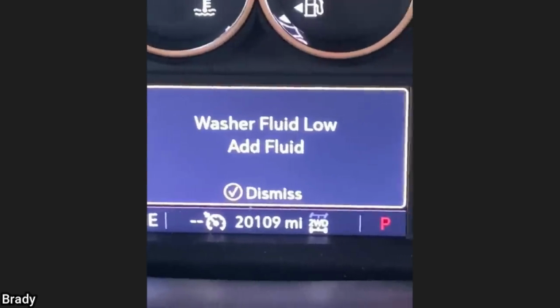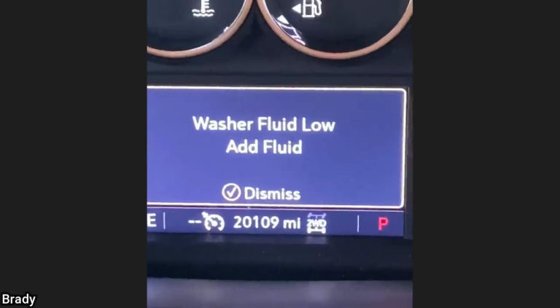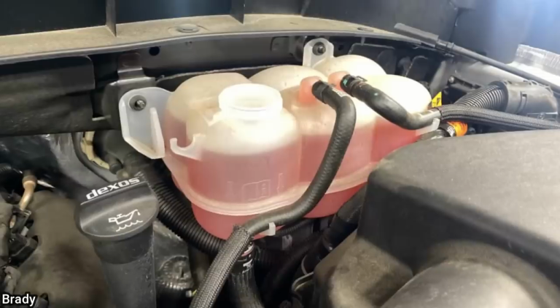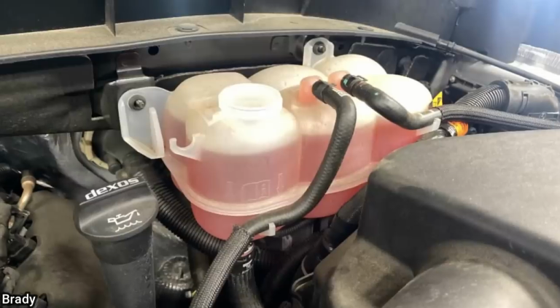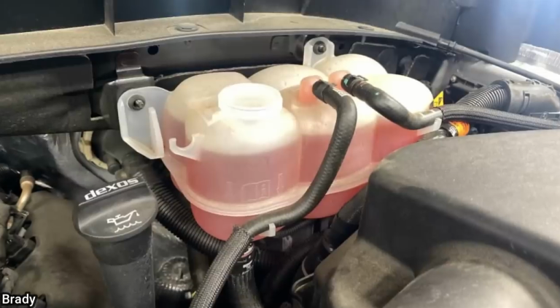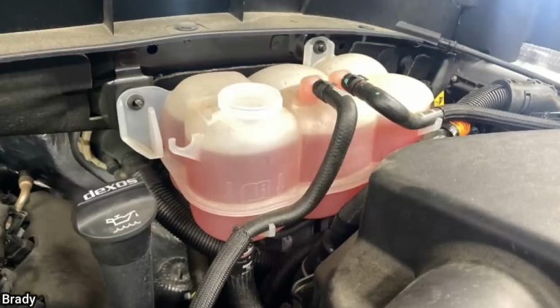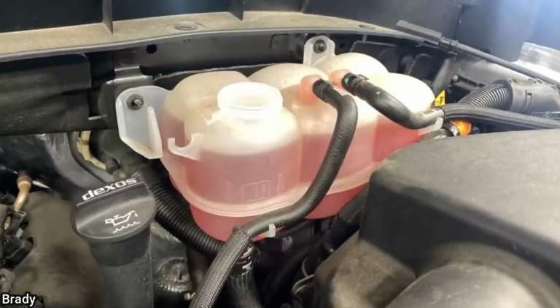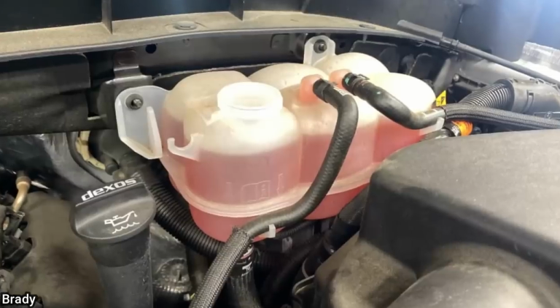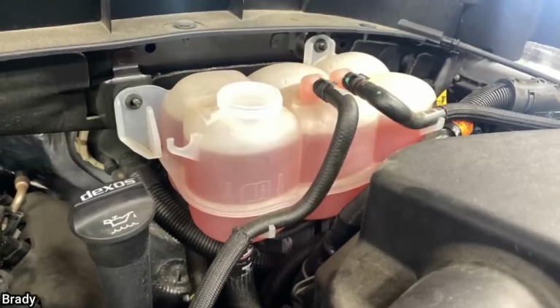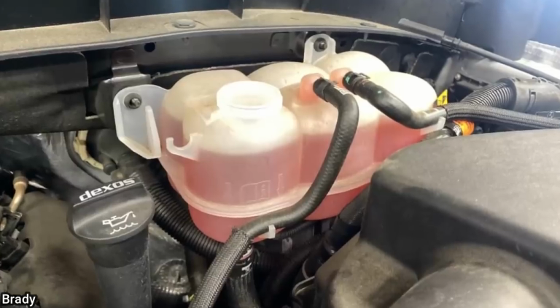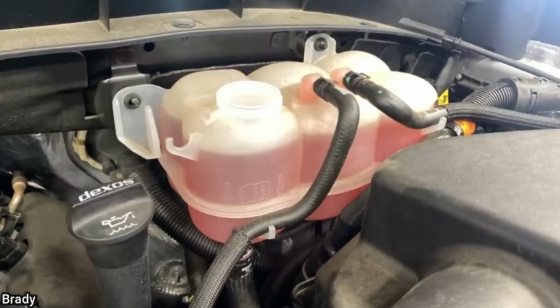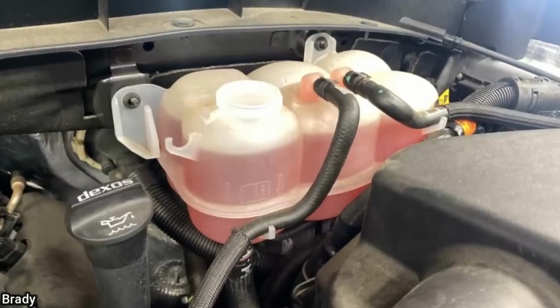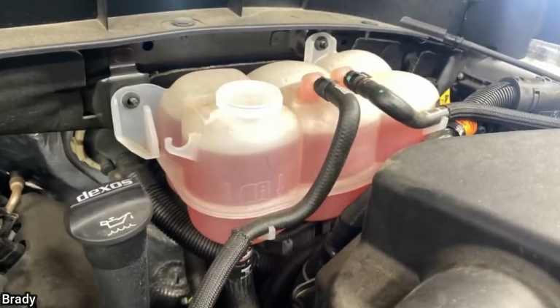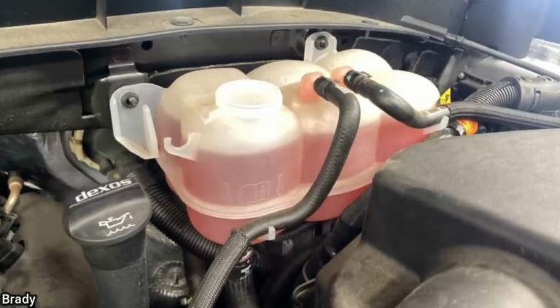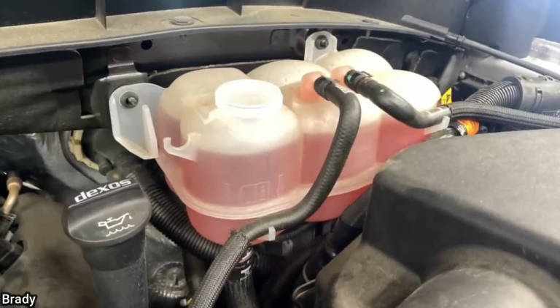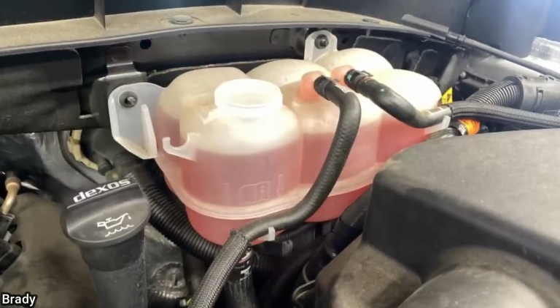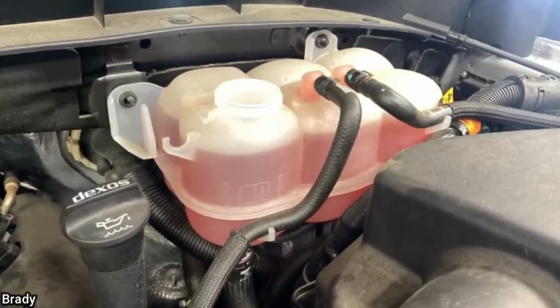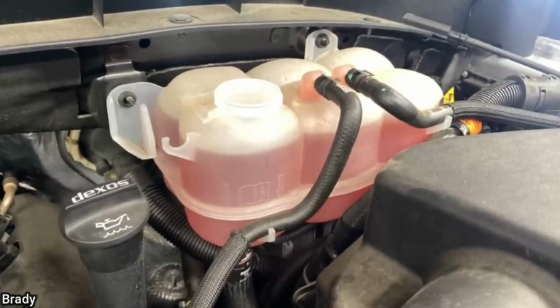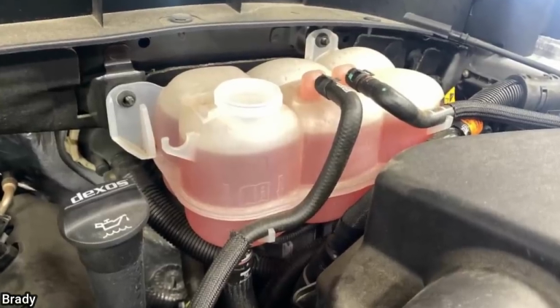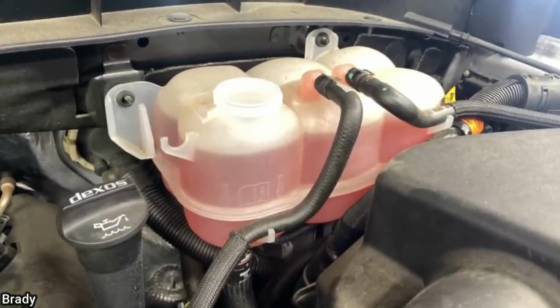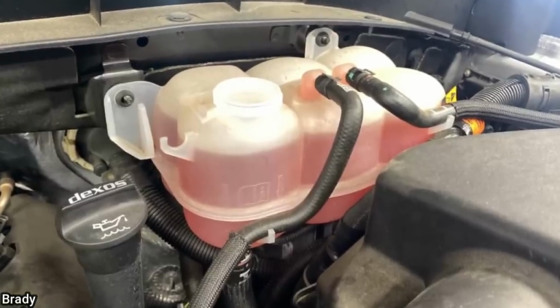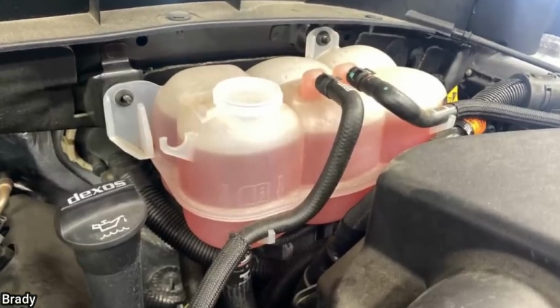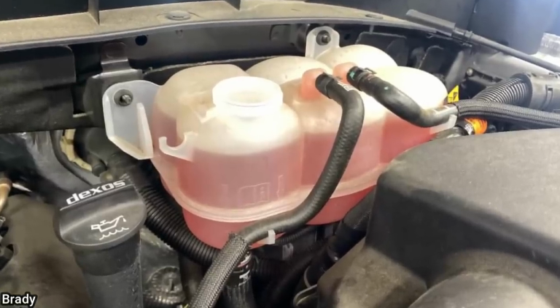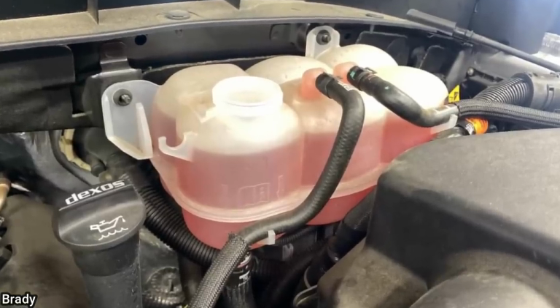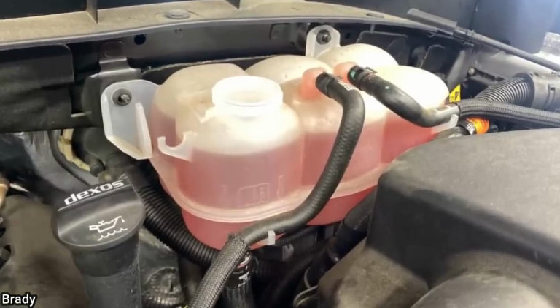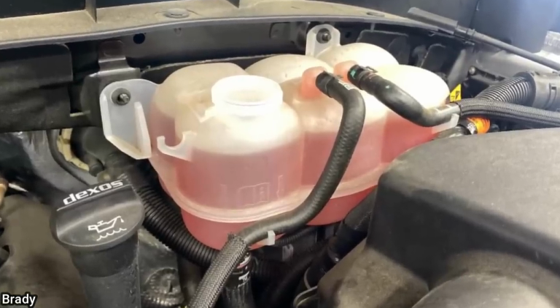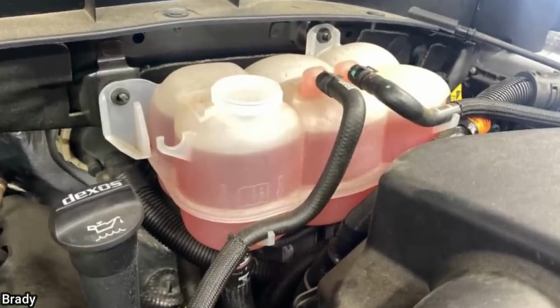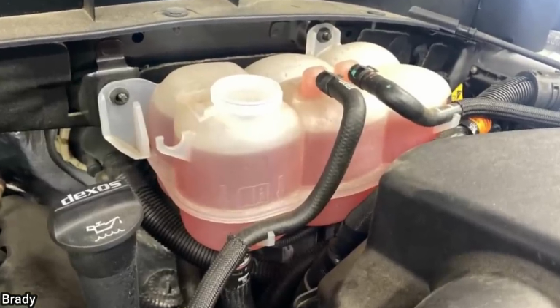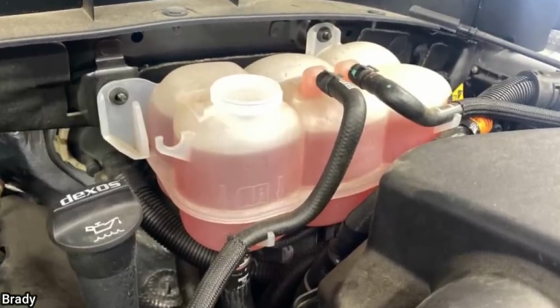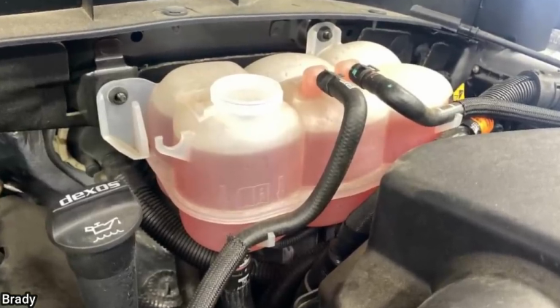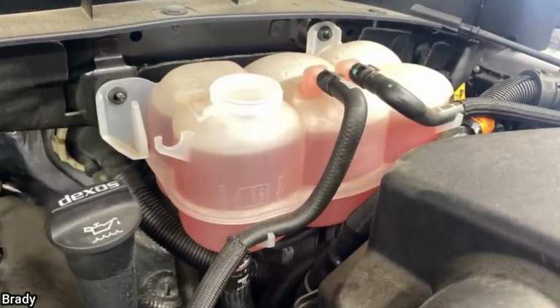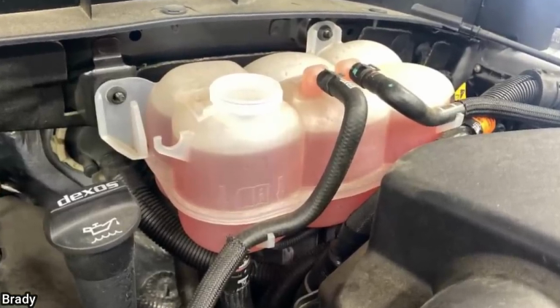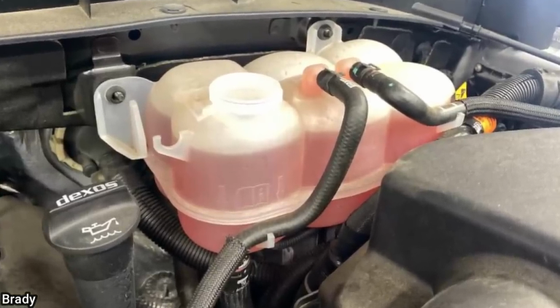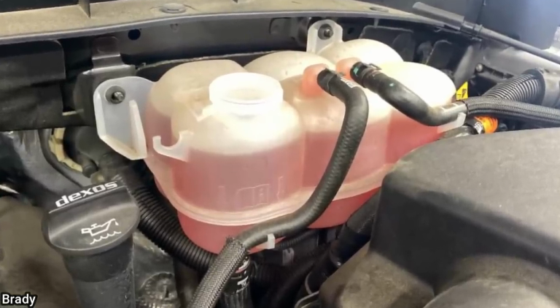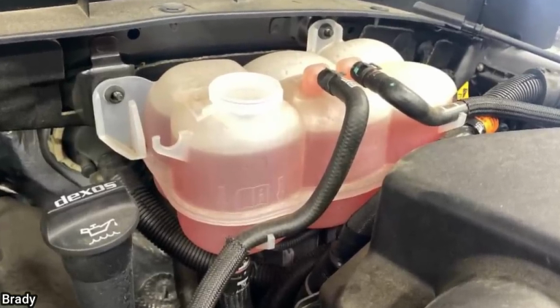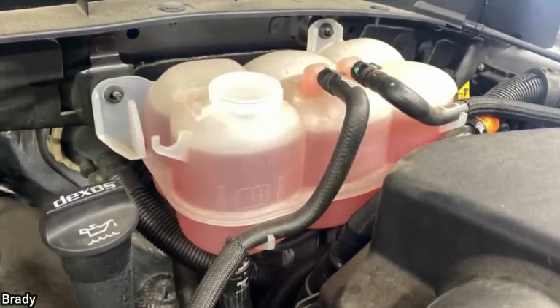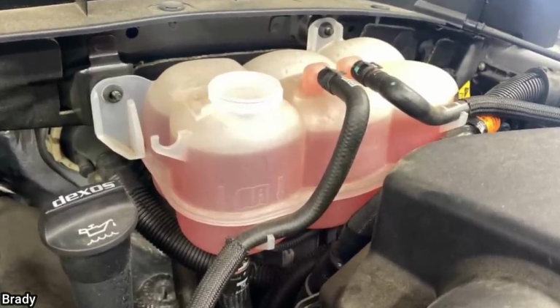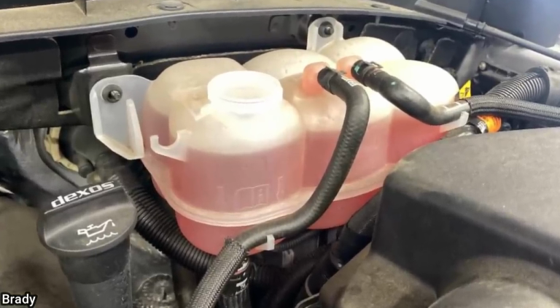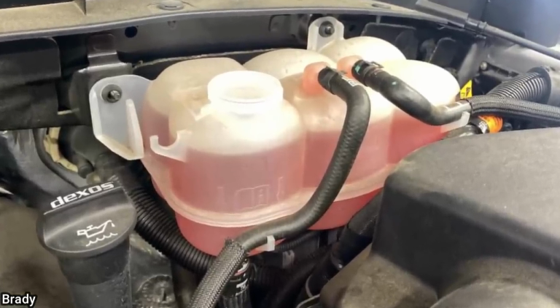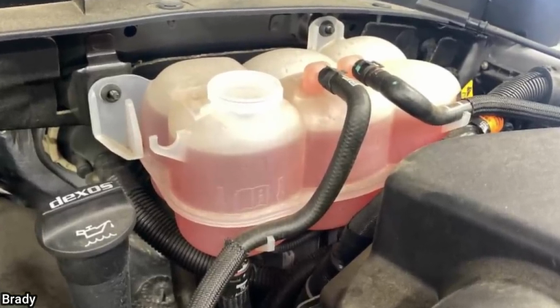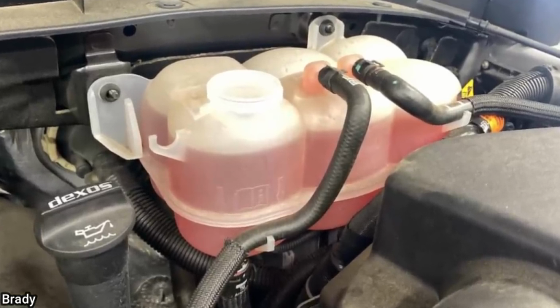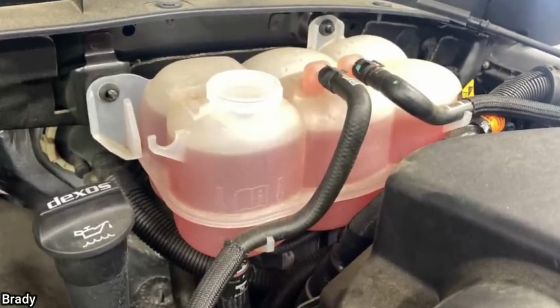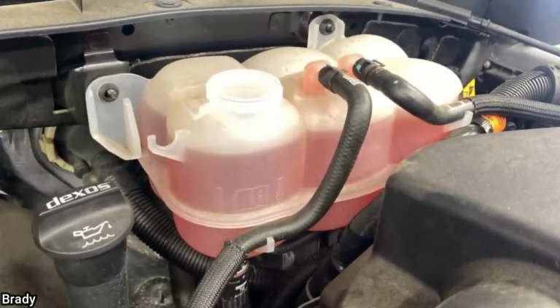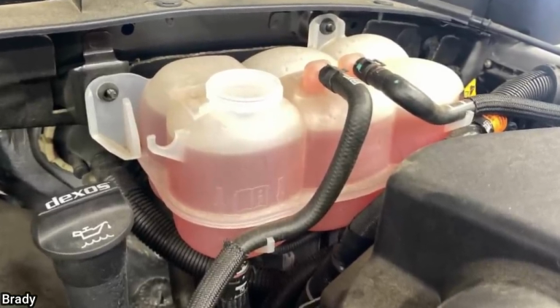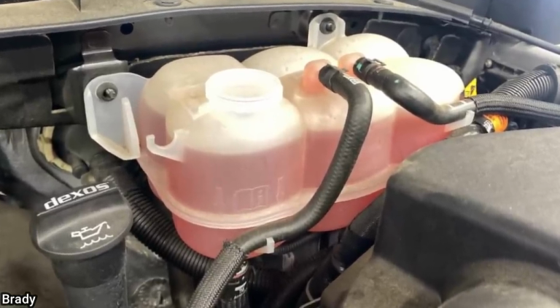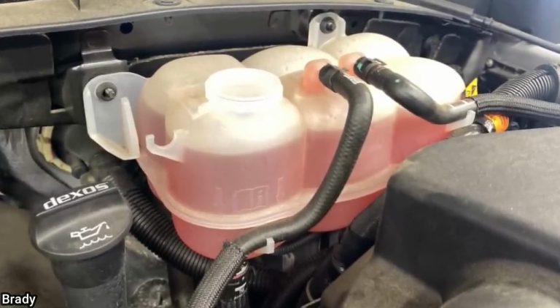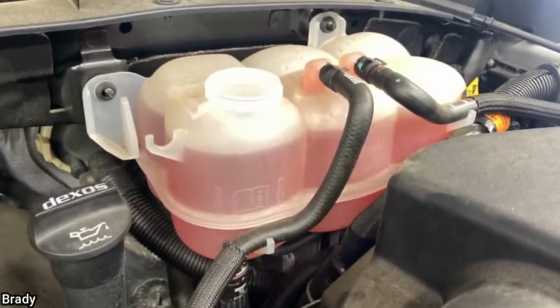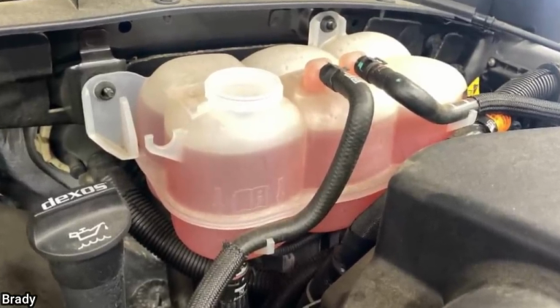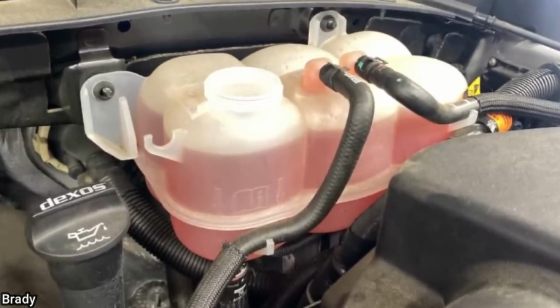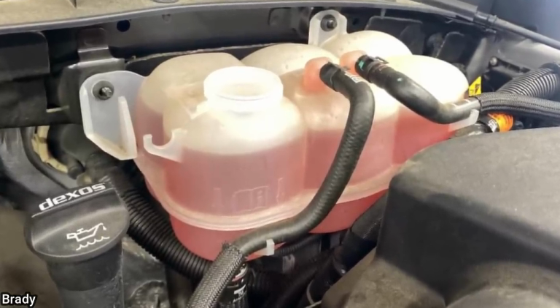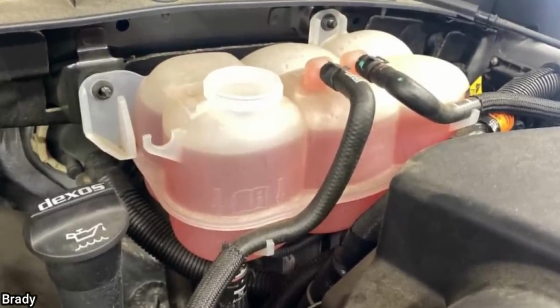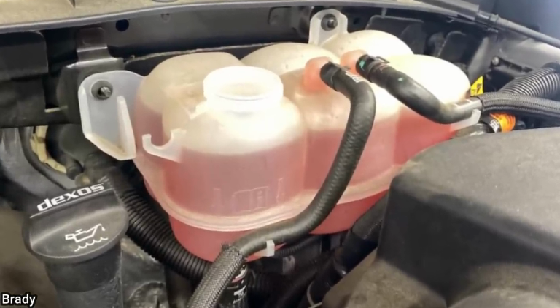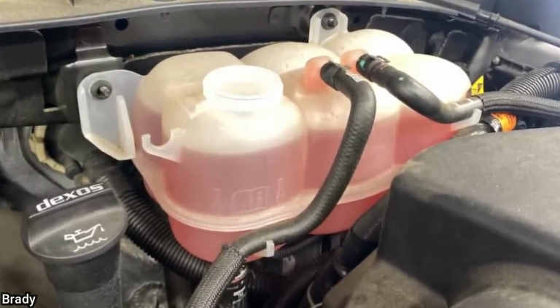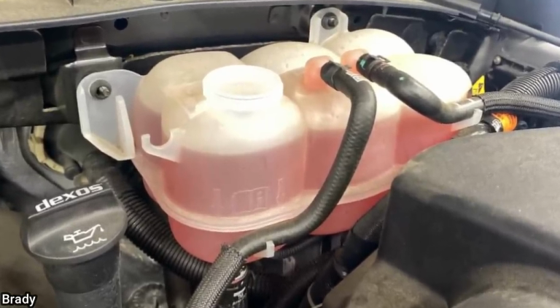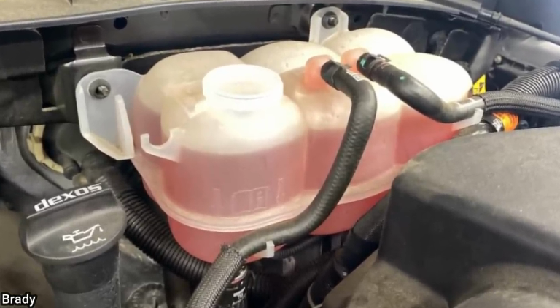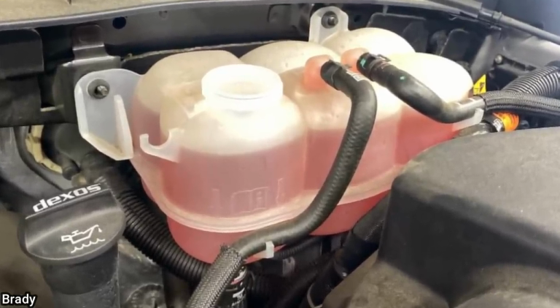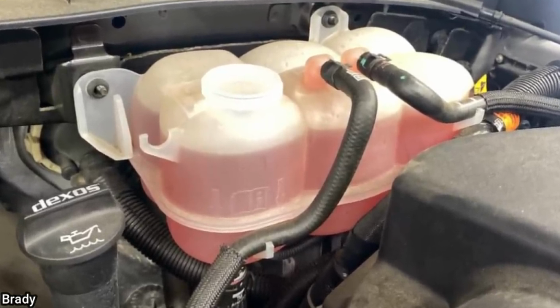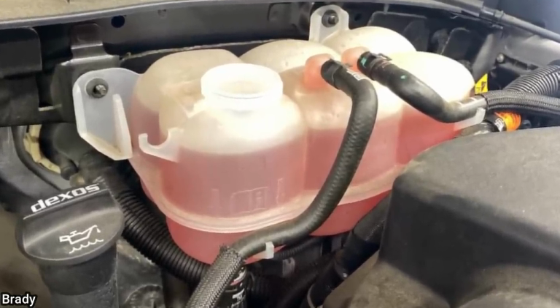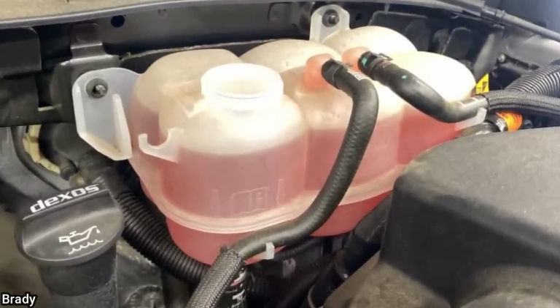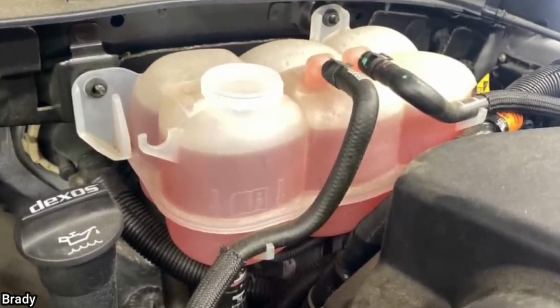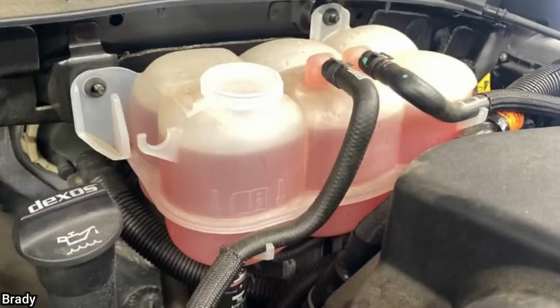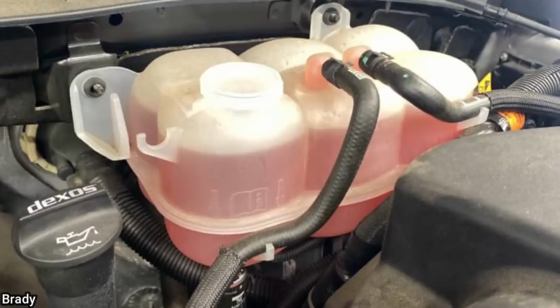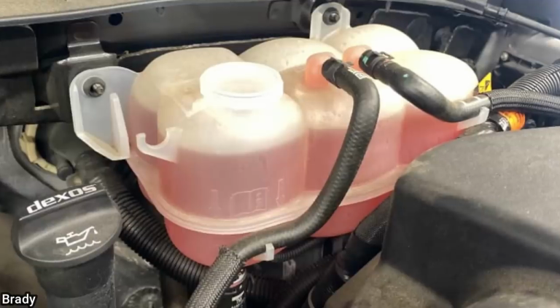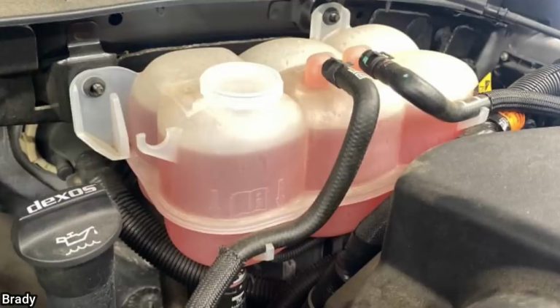The customer mentioned his son had just filled the washer fluid reservoir, which the technician found — the washer fluid was in the coolant reservoir.